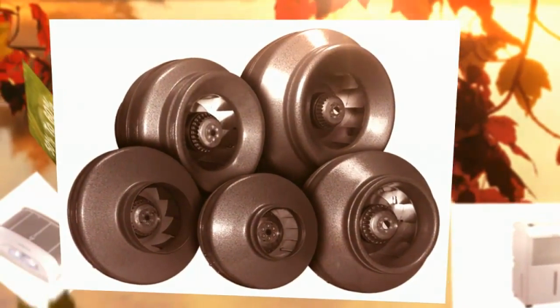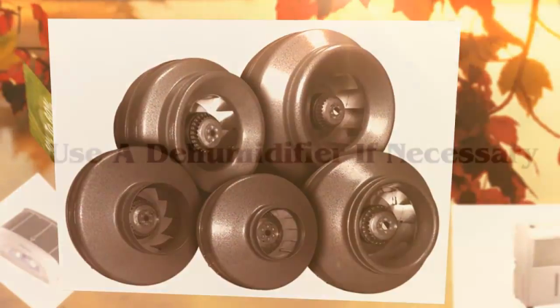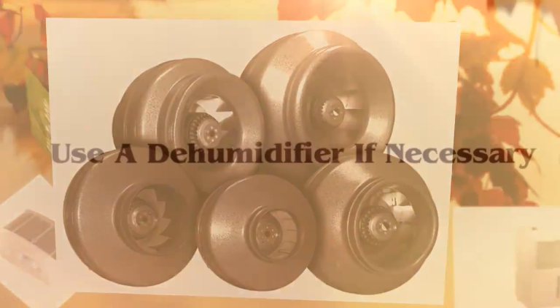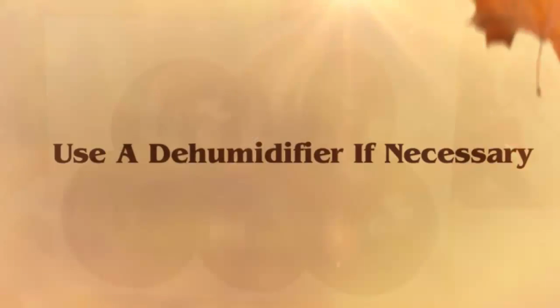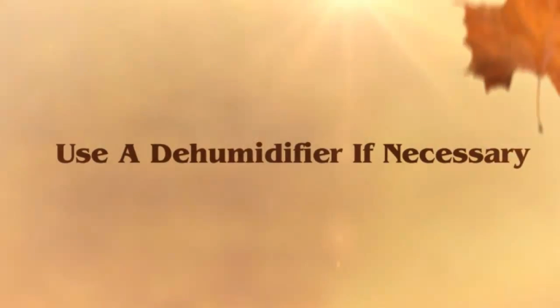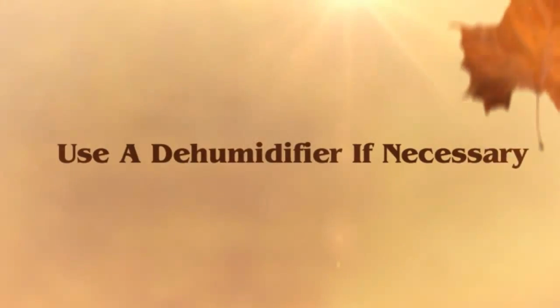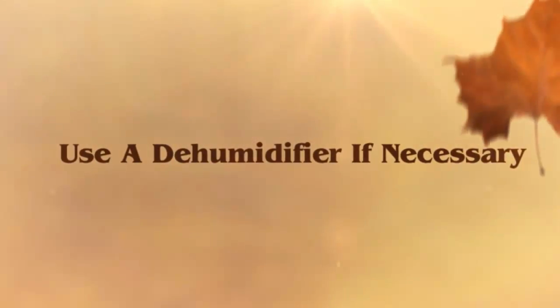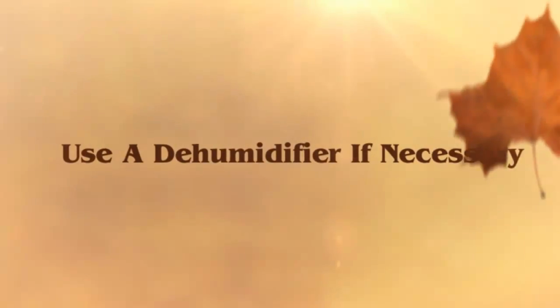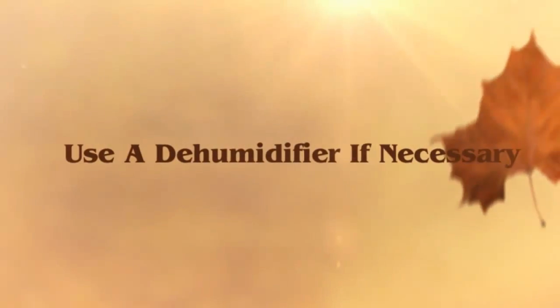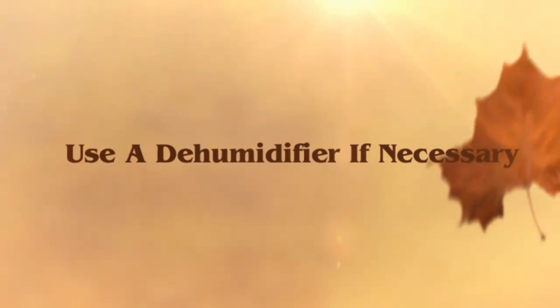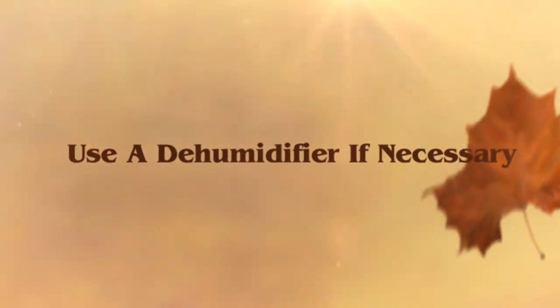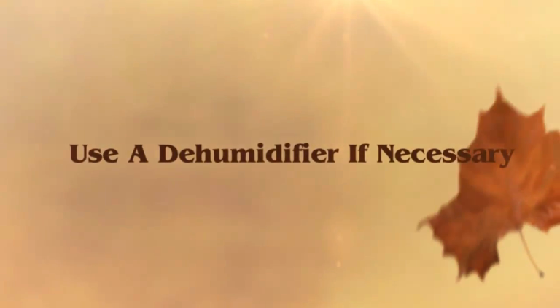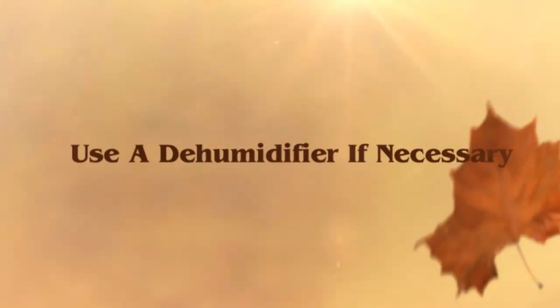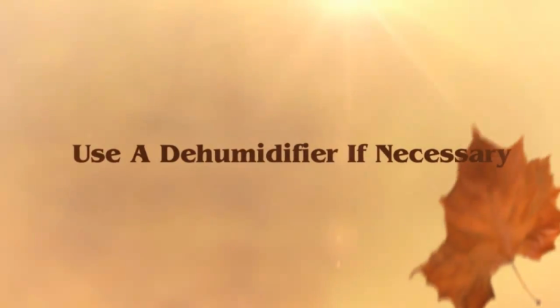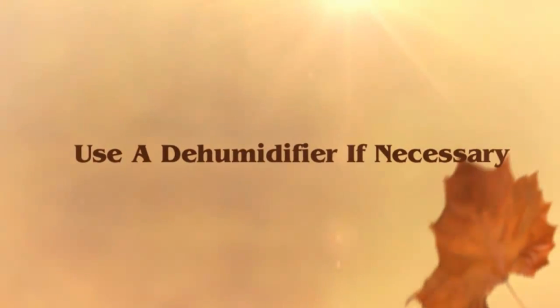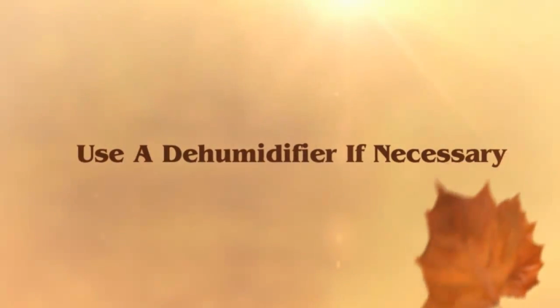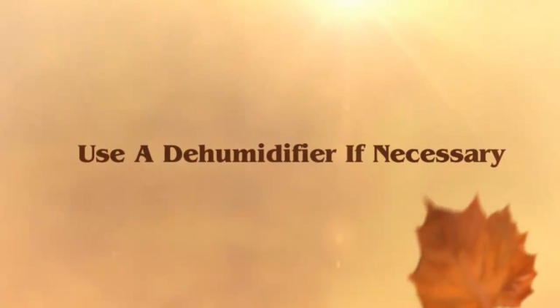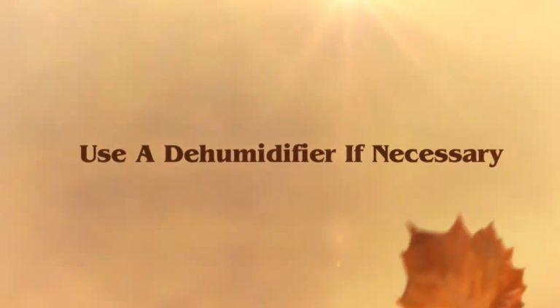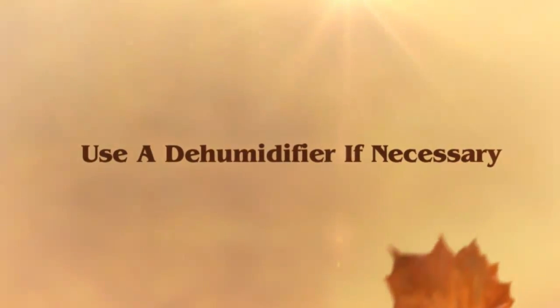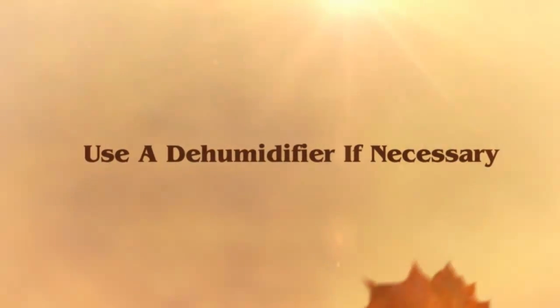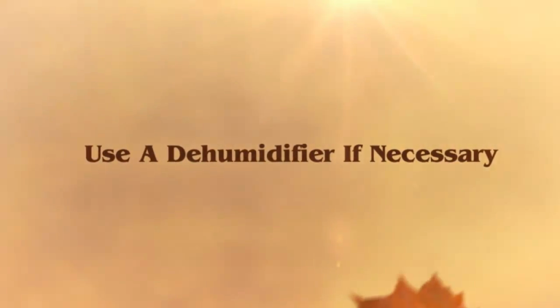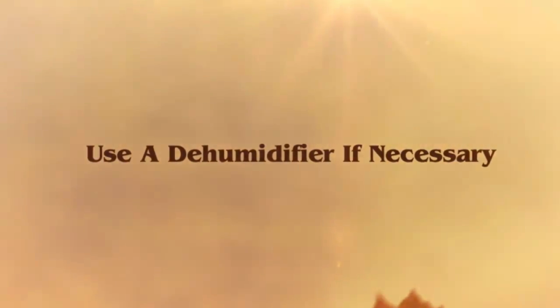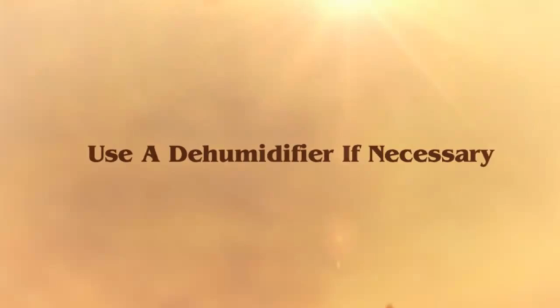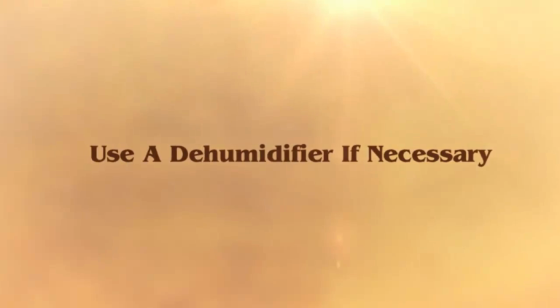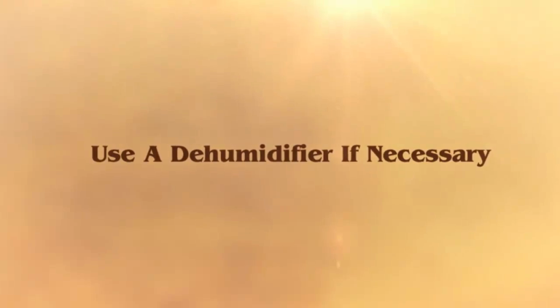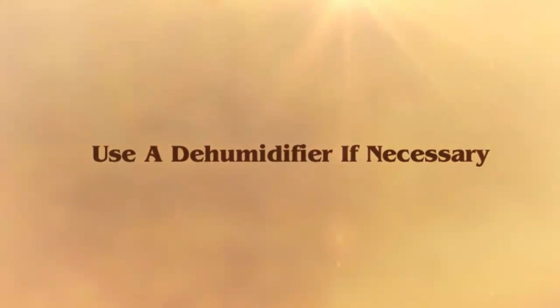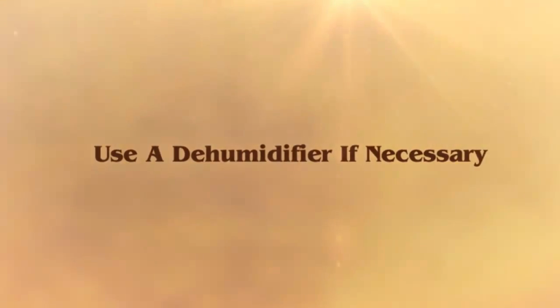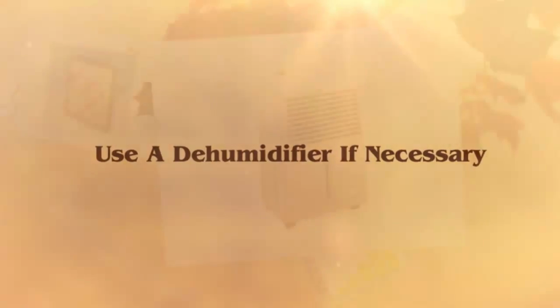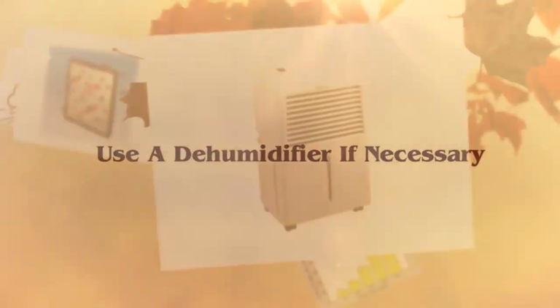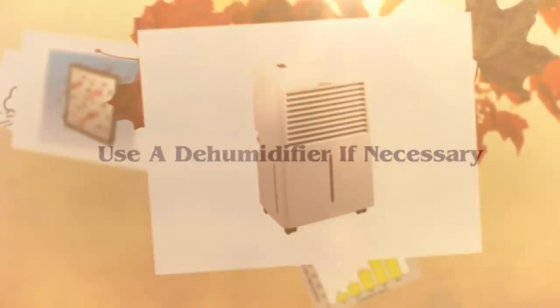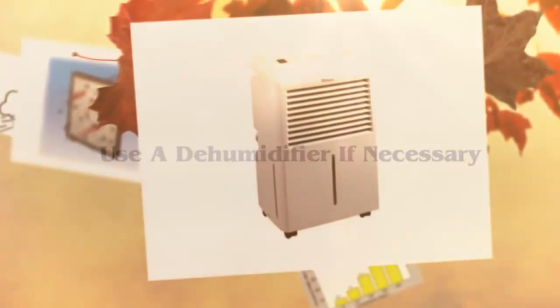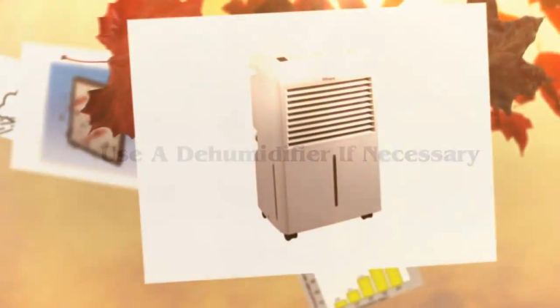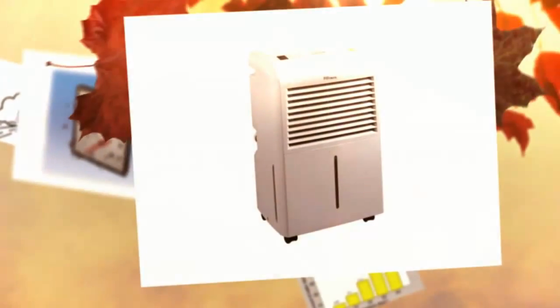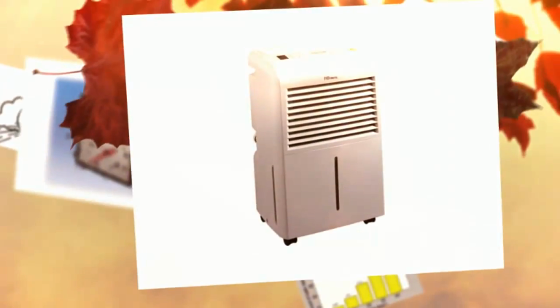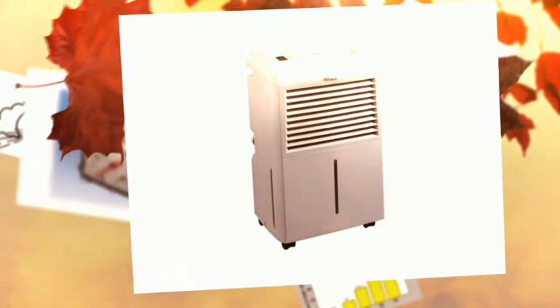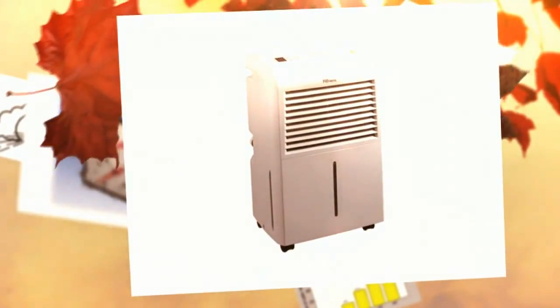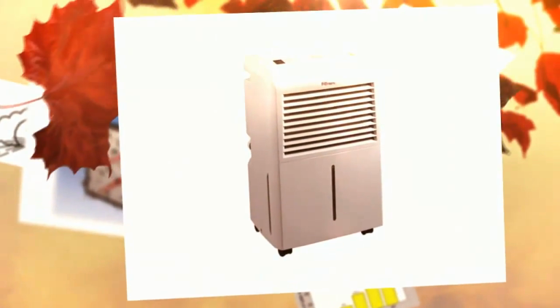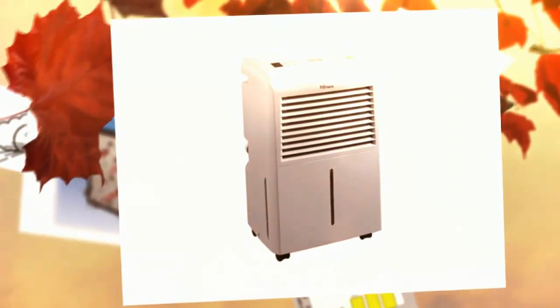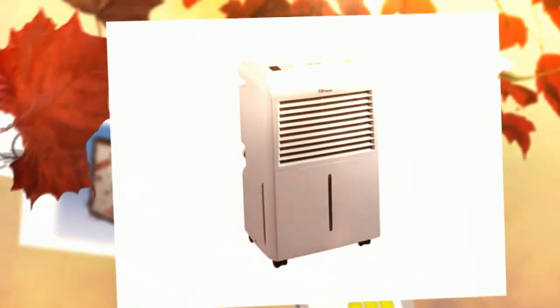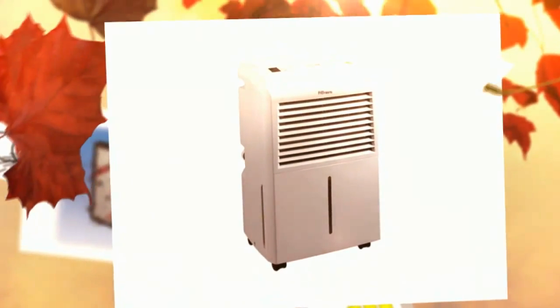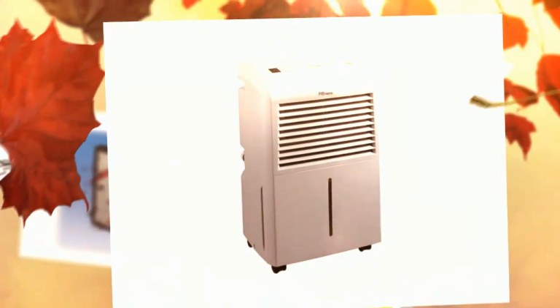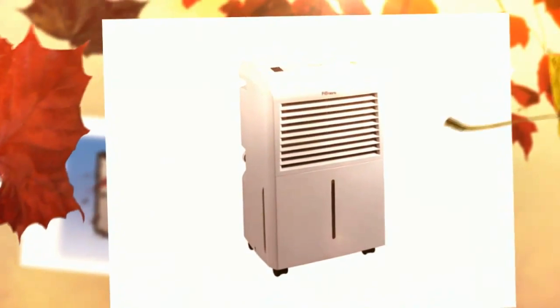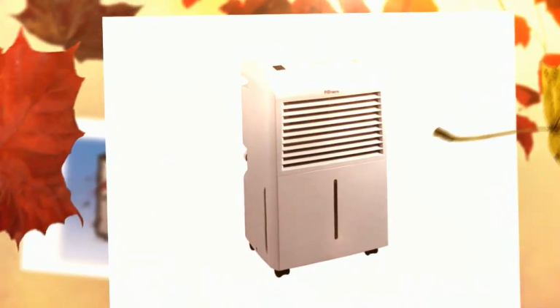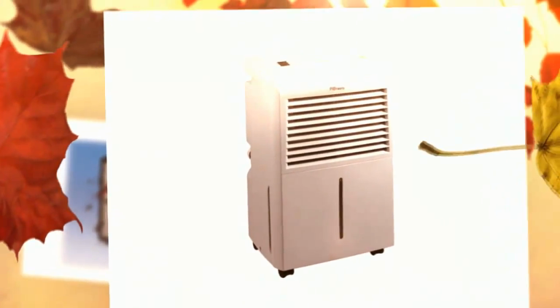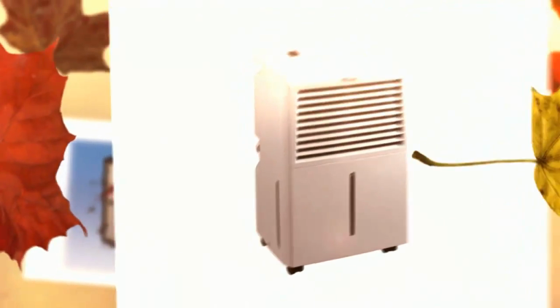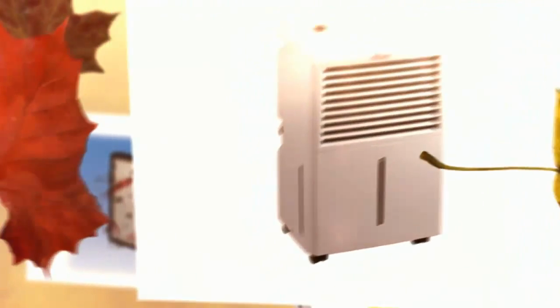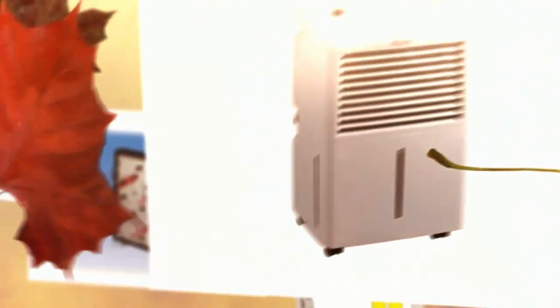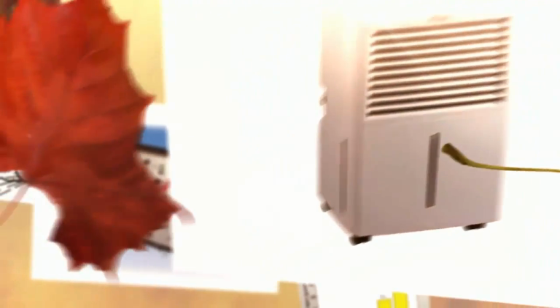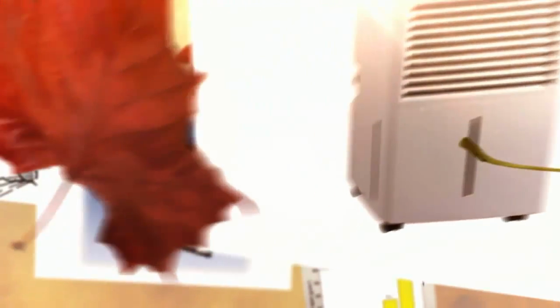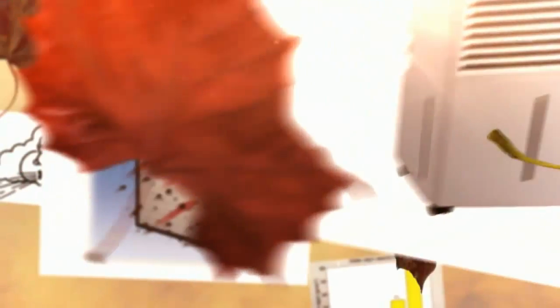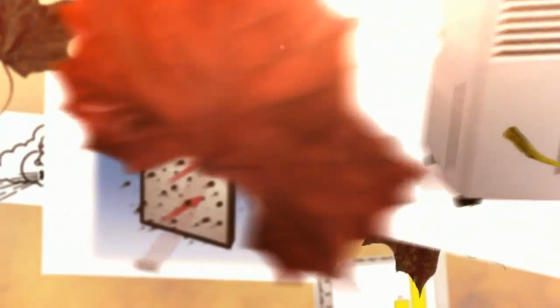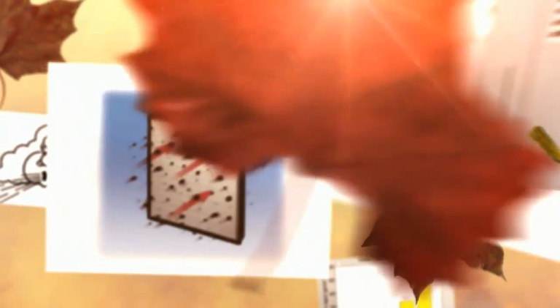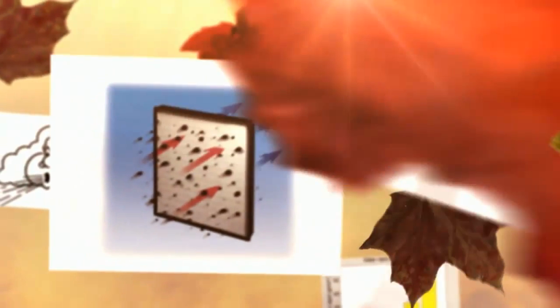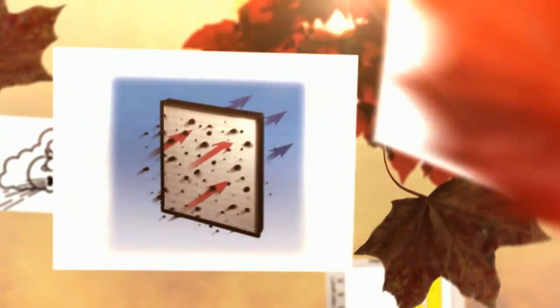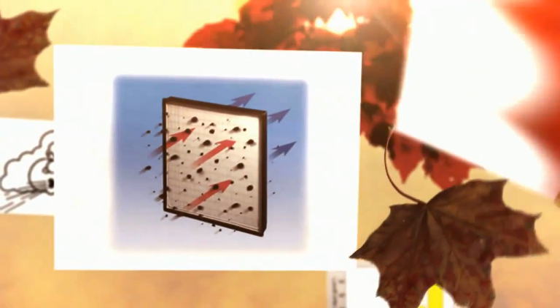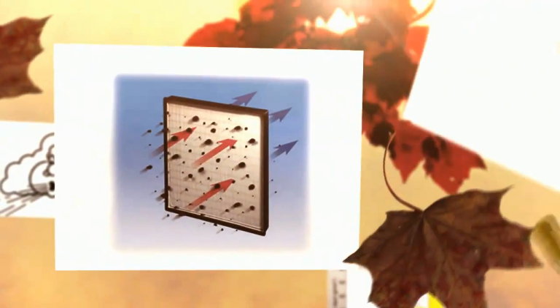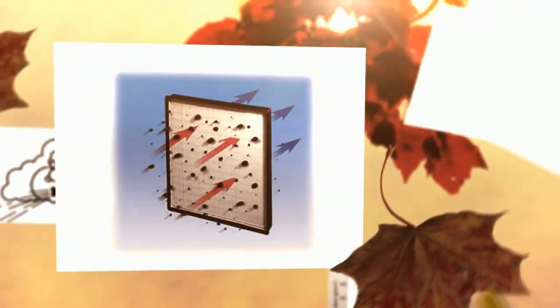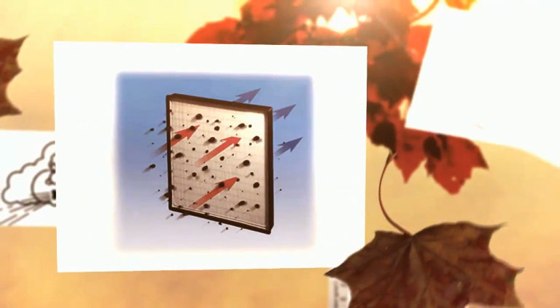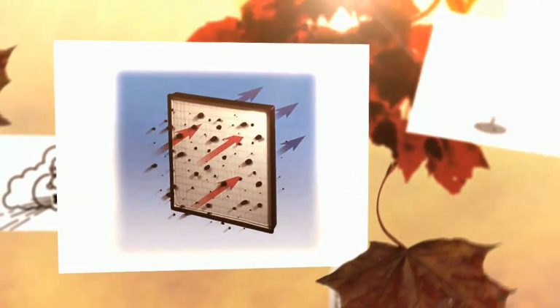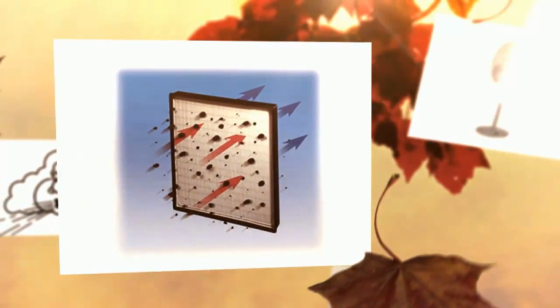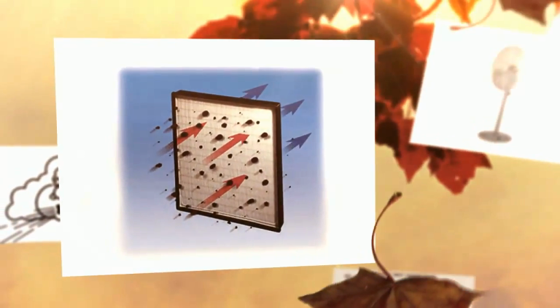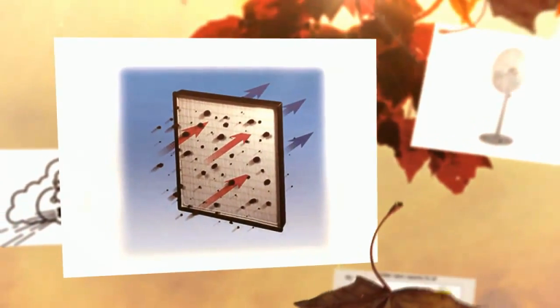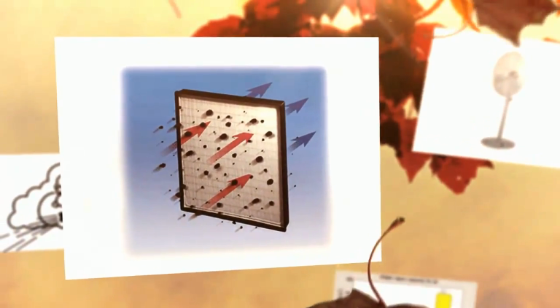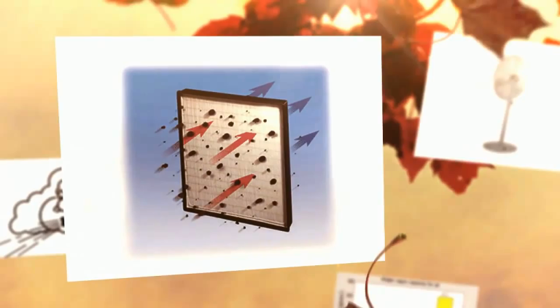Dehumidifier. Very effective in preventing mildew from spreading. Set the controls for between 40-60% and let it run during the night cycle.